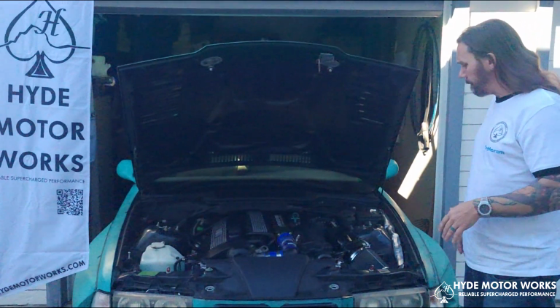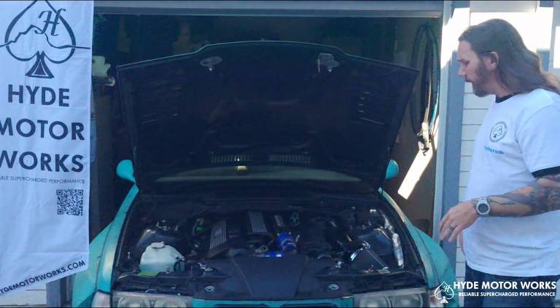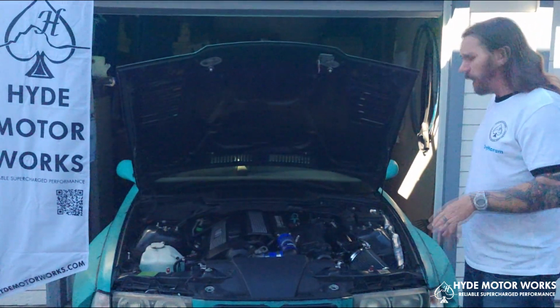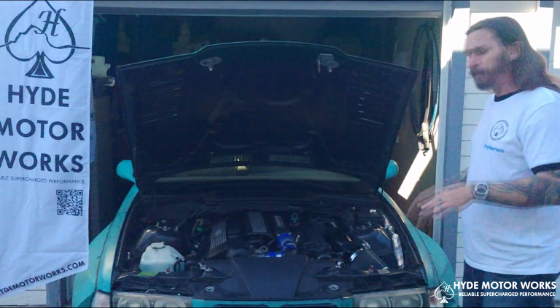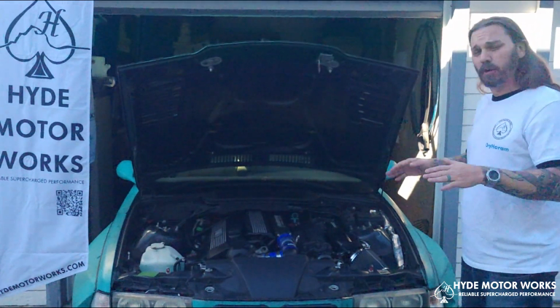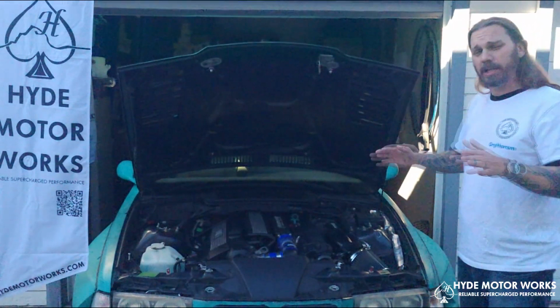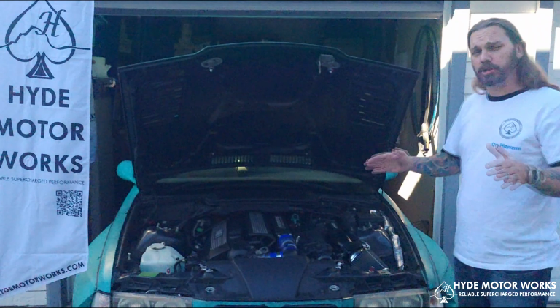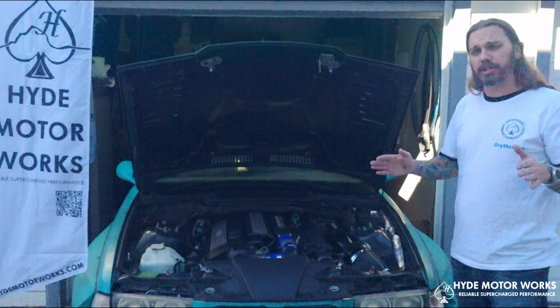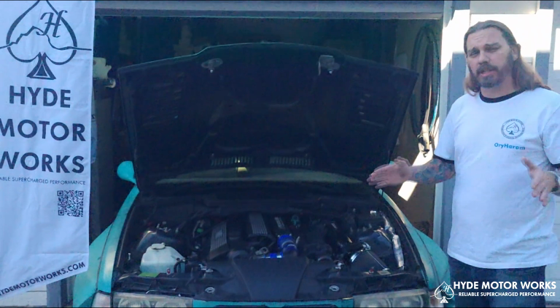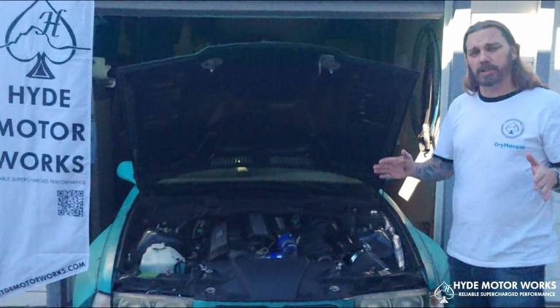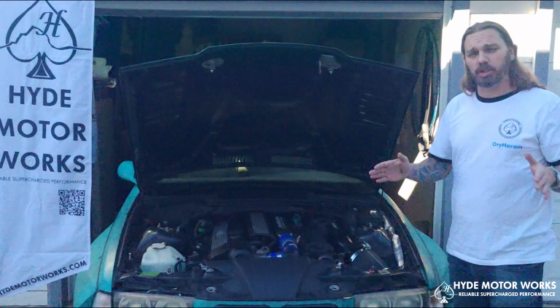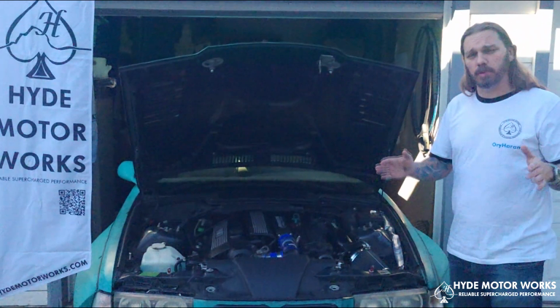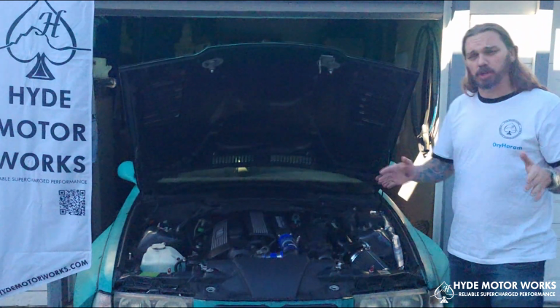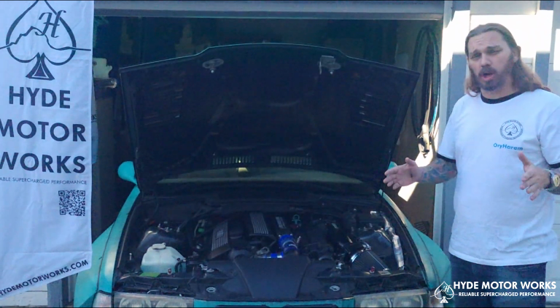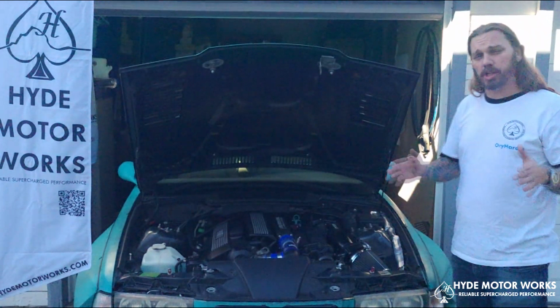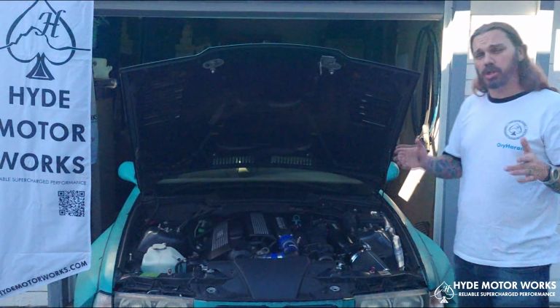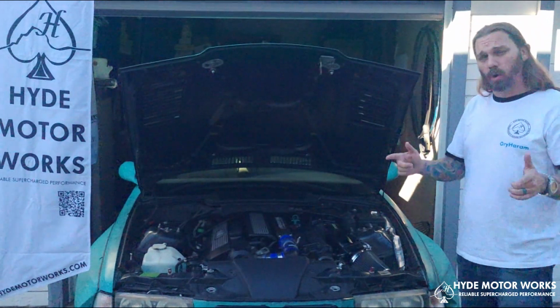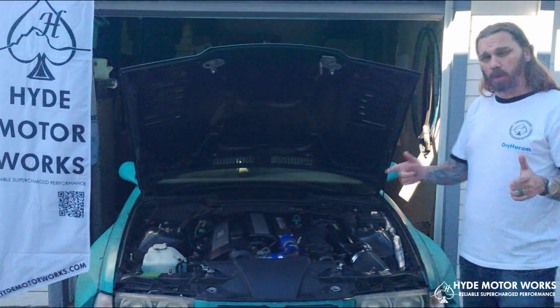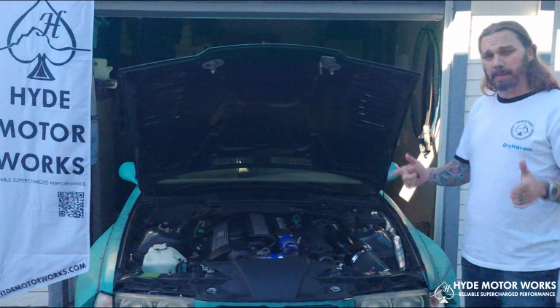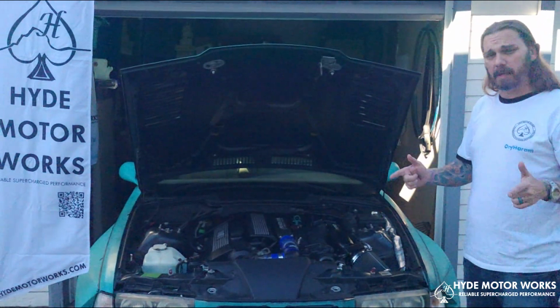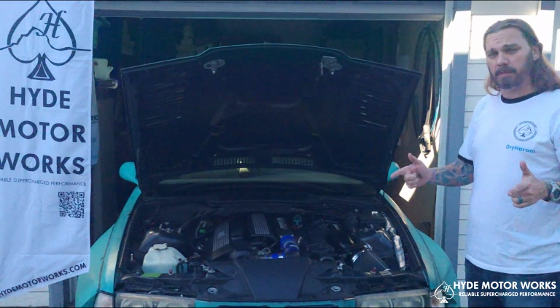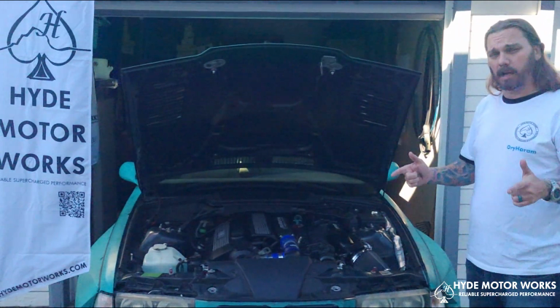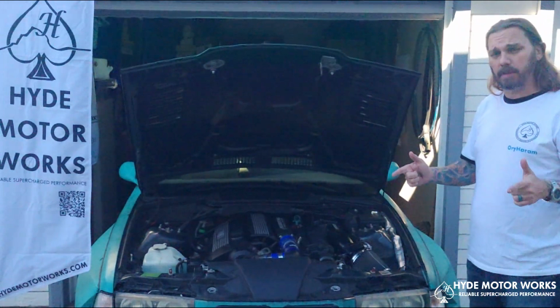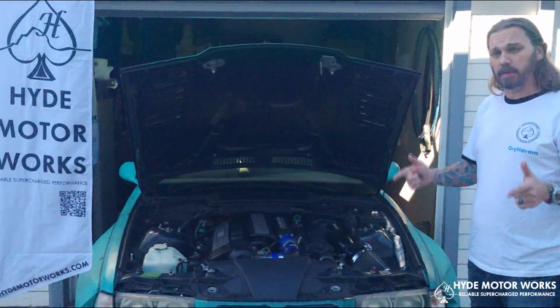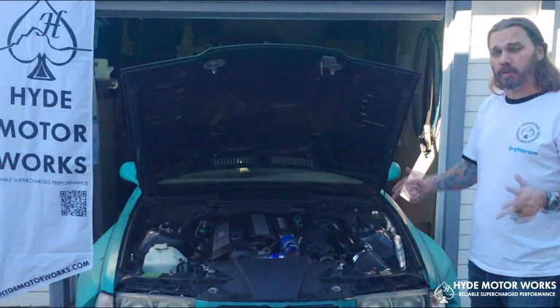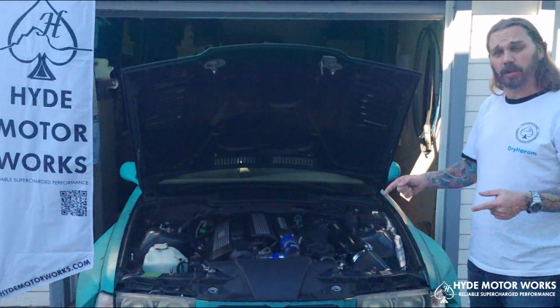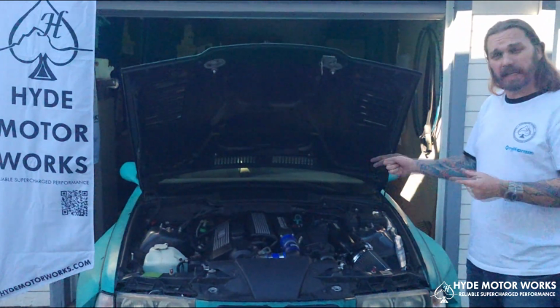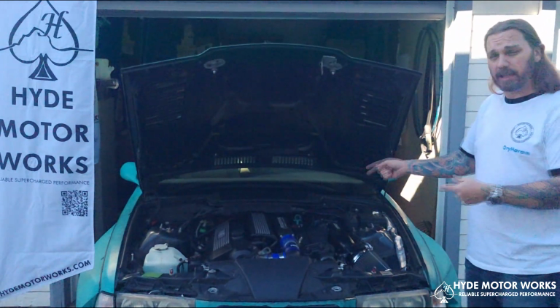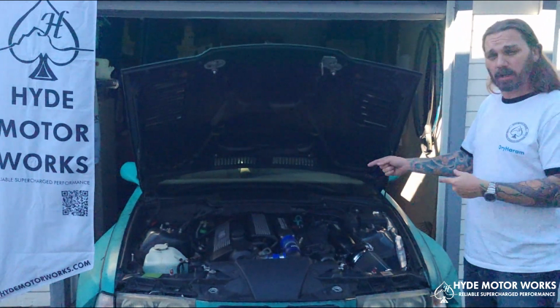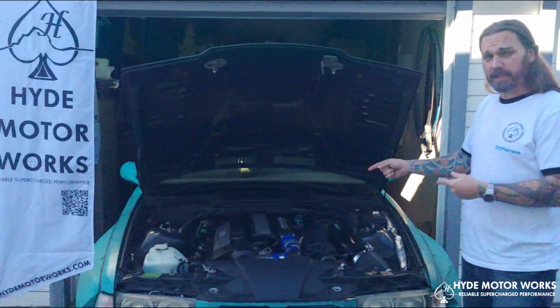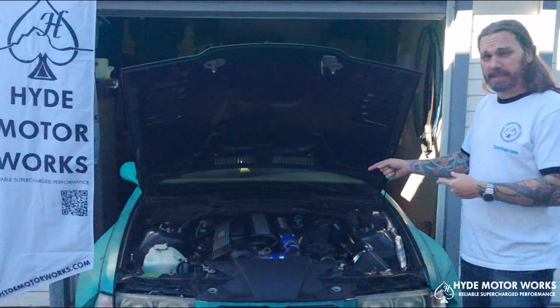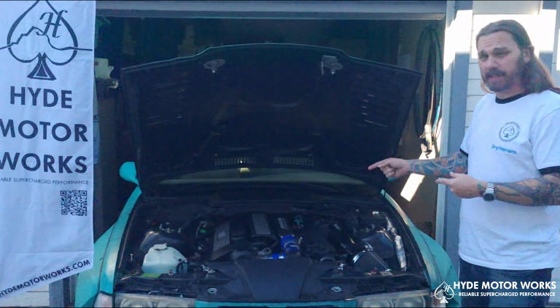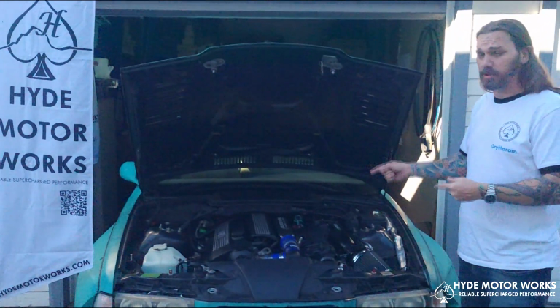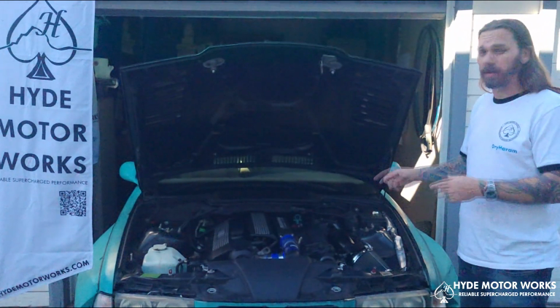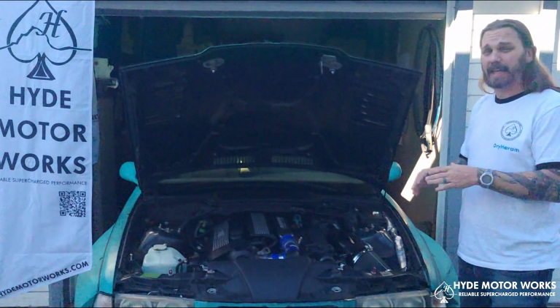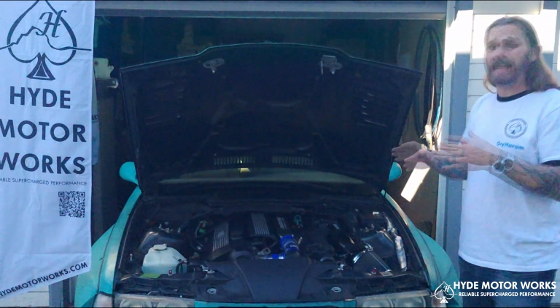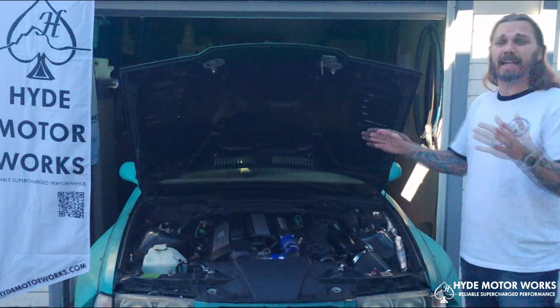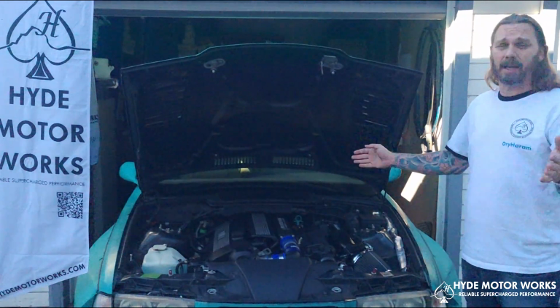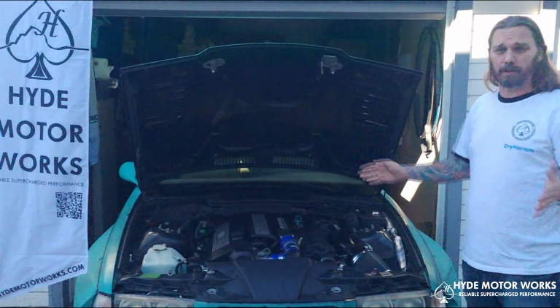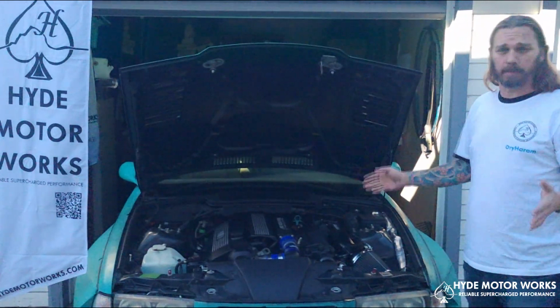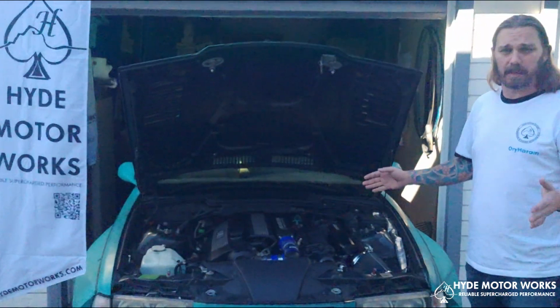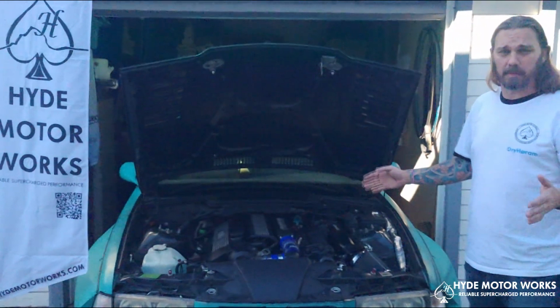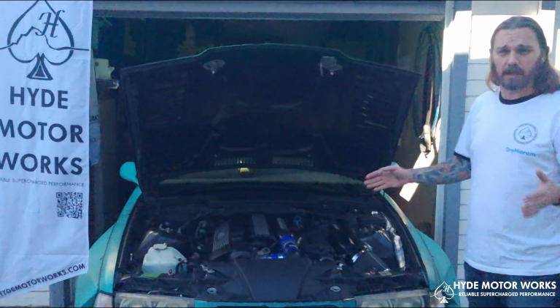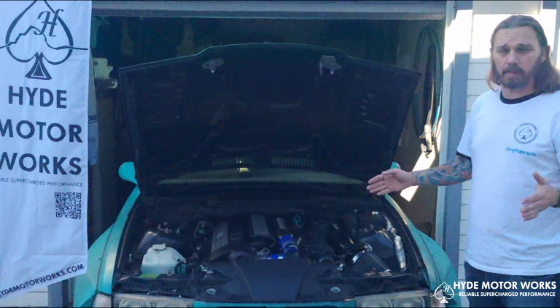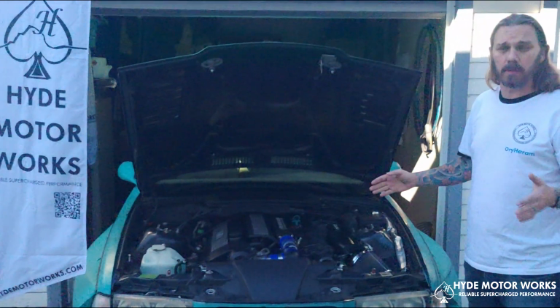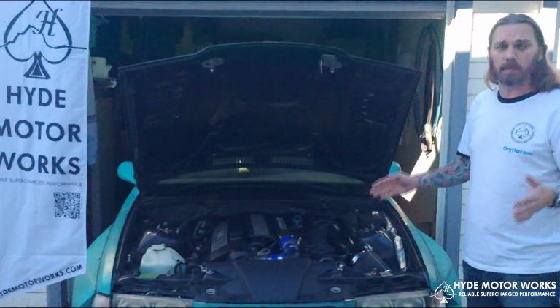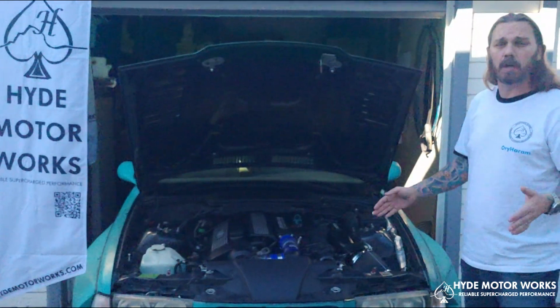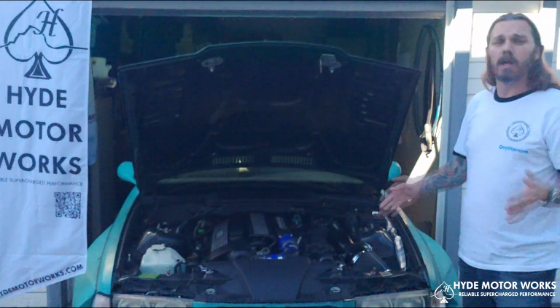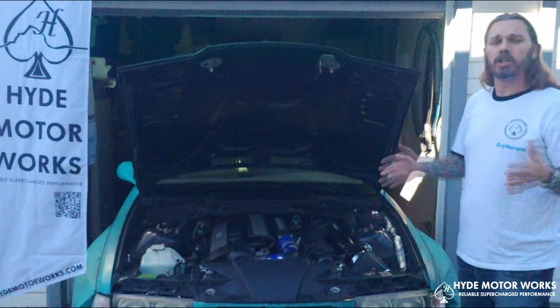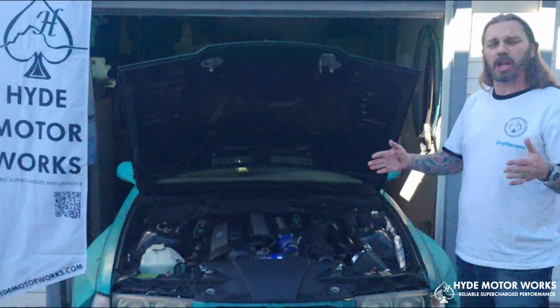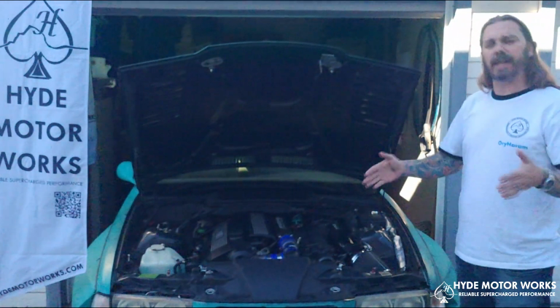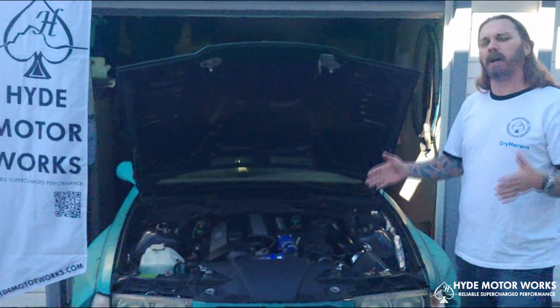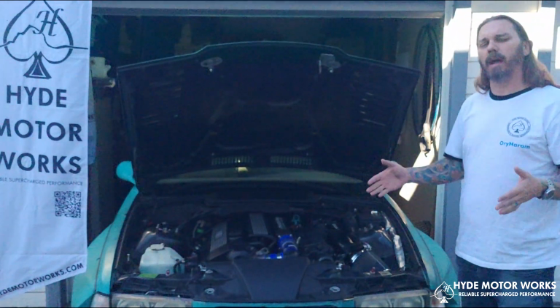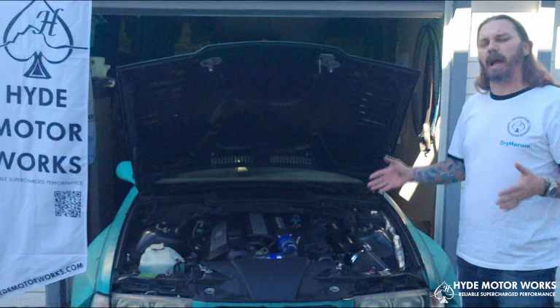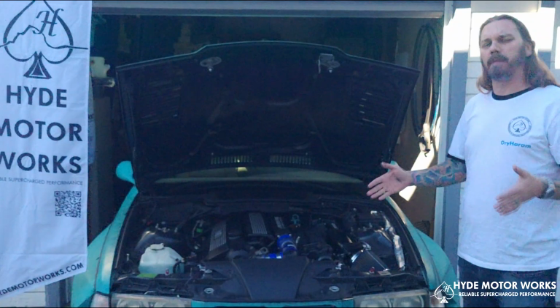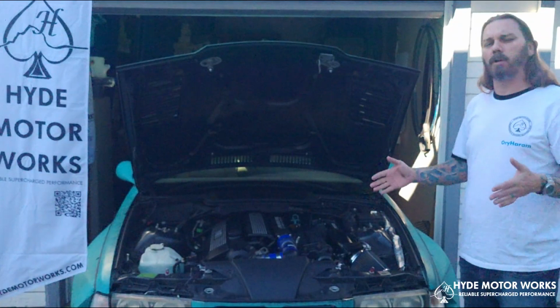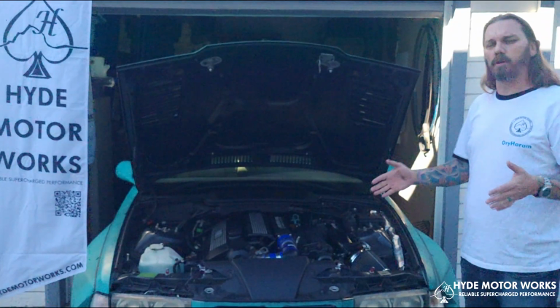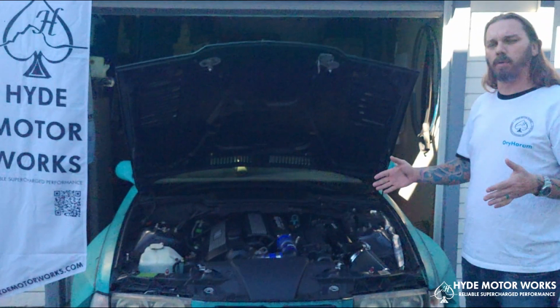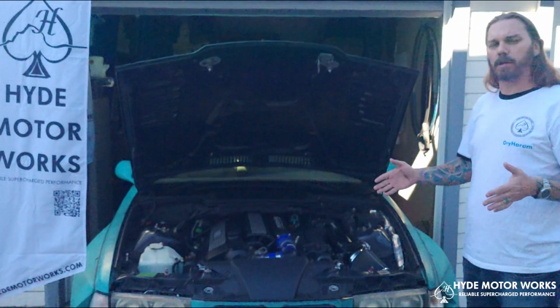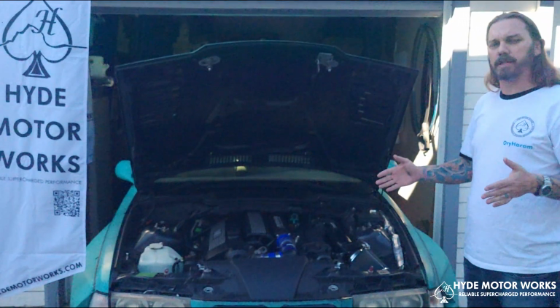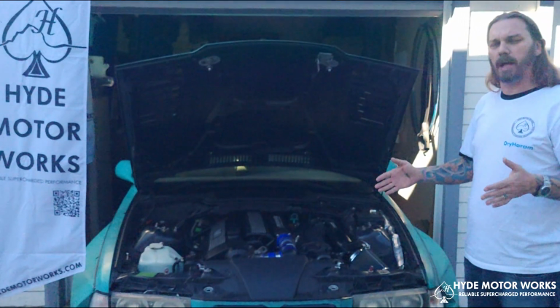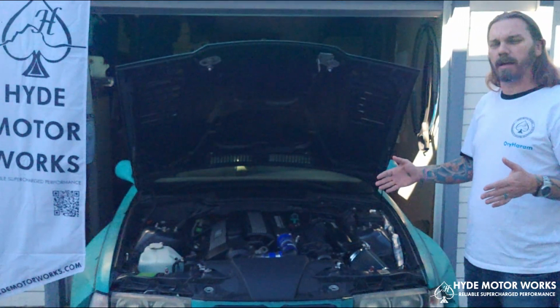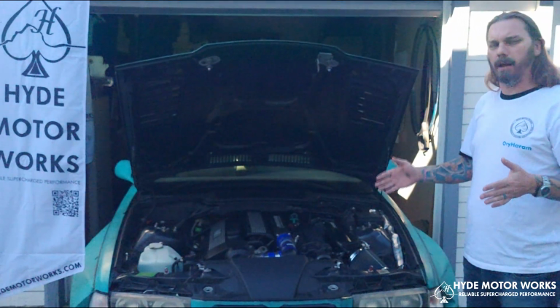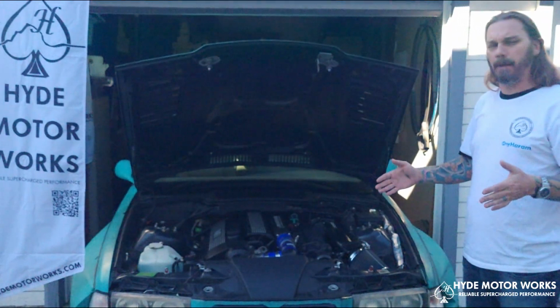If you're interested in supercharging your BMW, your E36, or any other BMW, check out HydeMotorWorks.com.